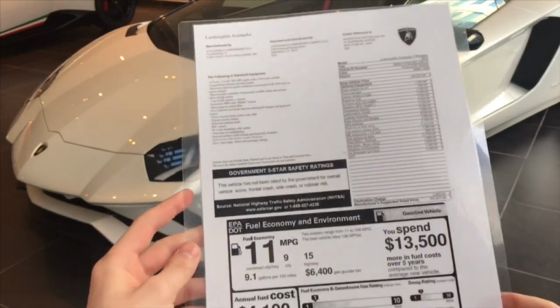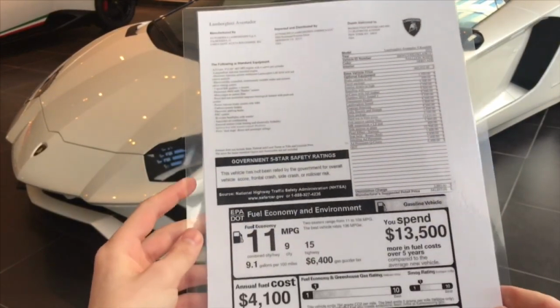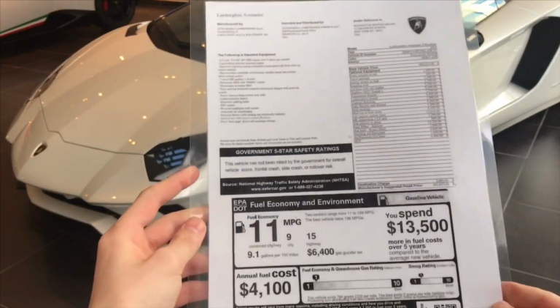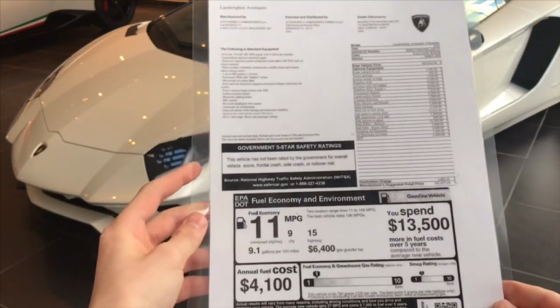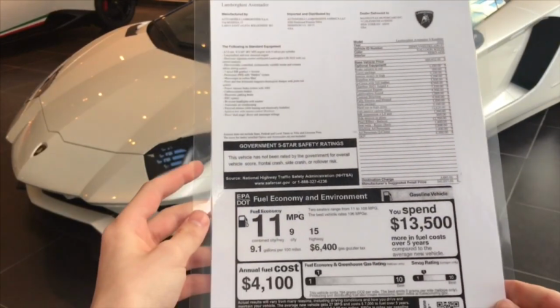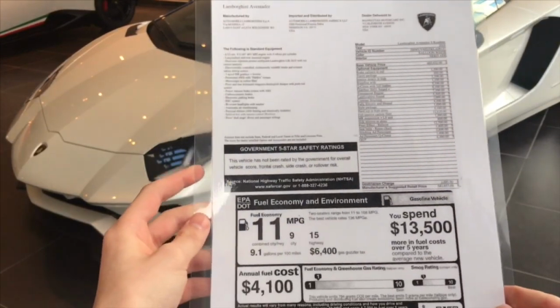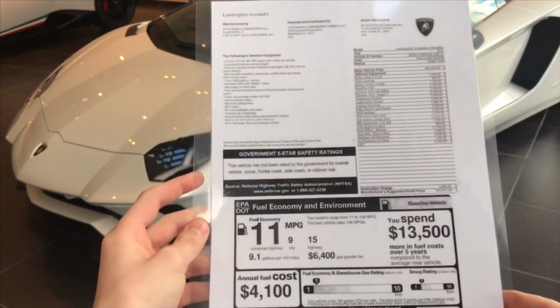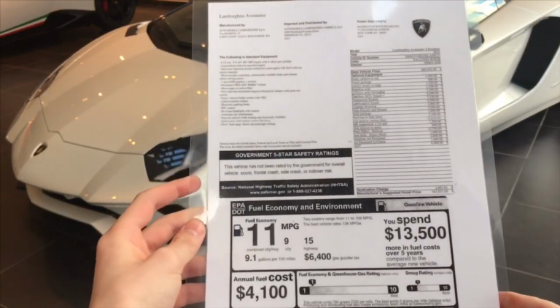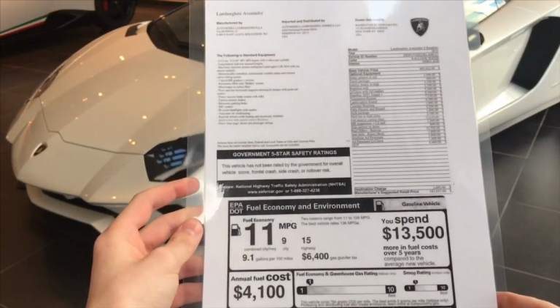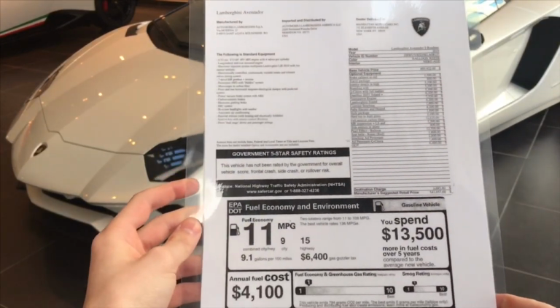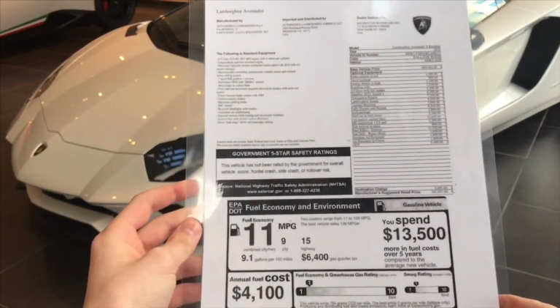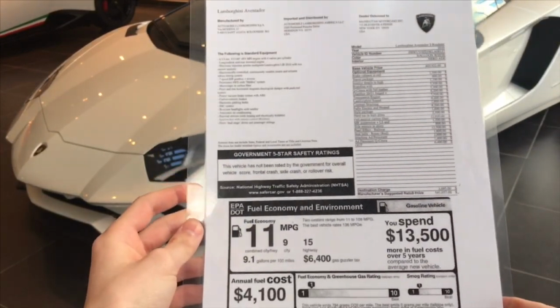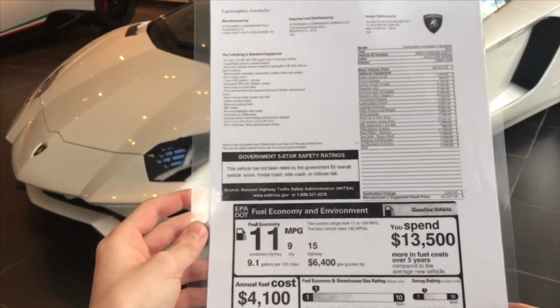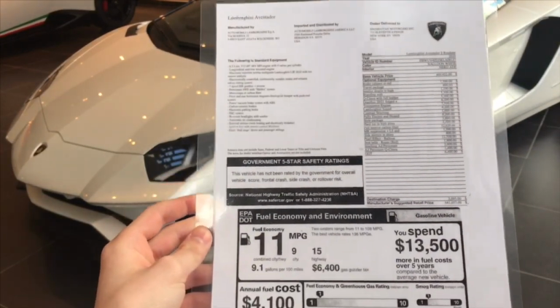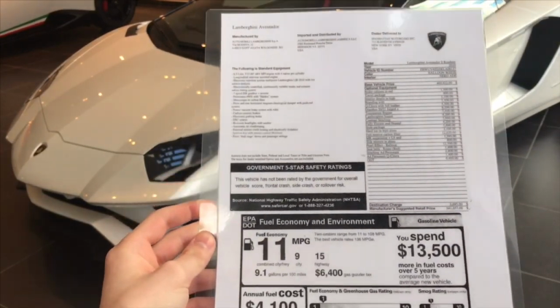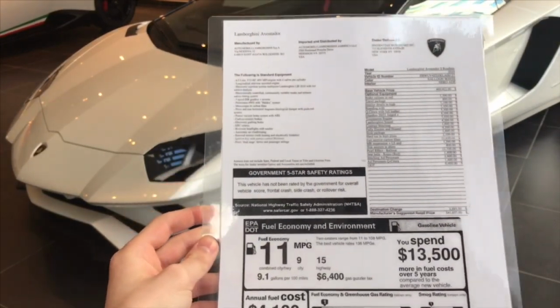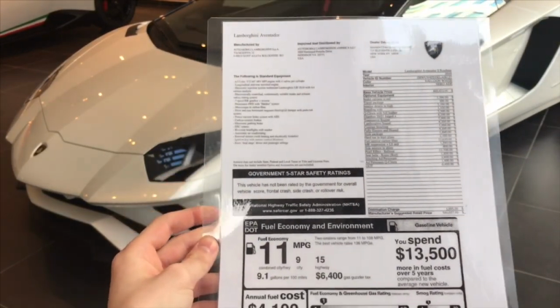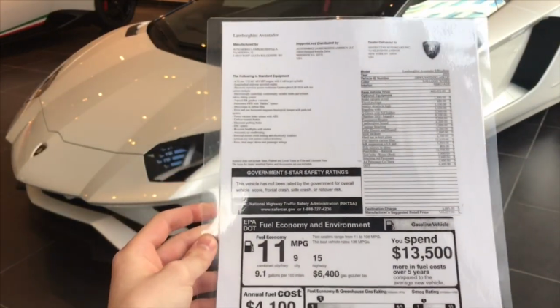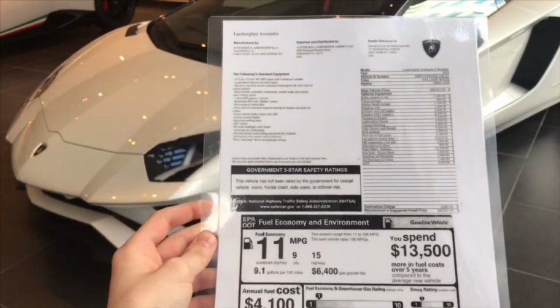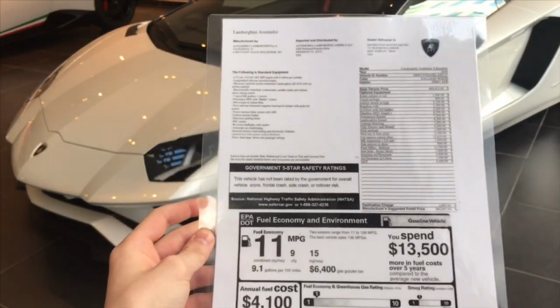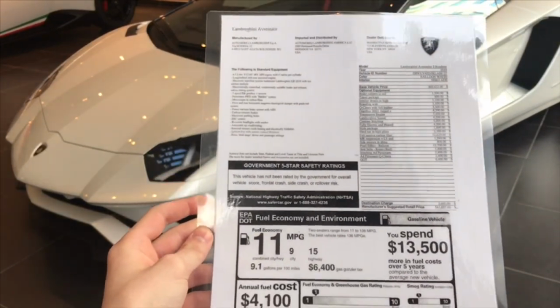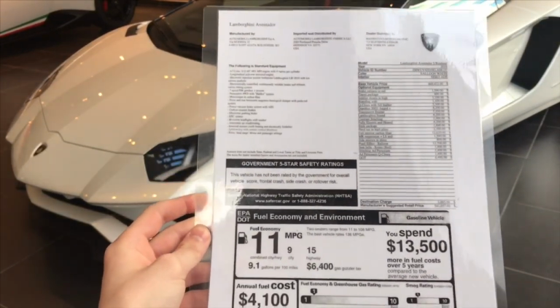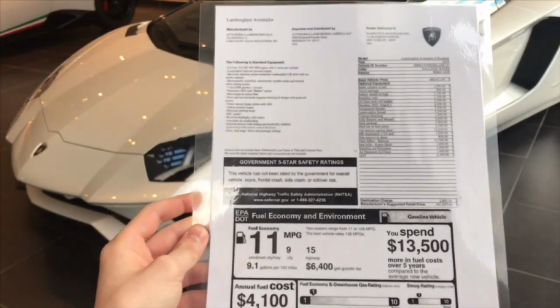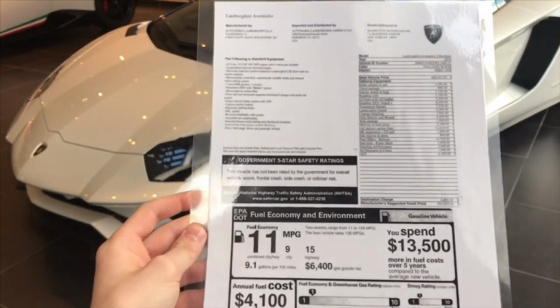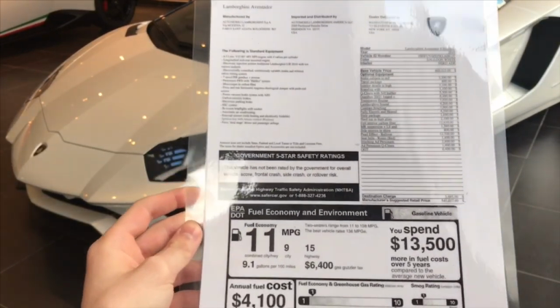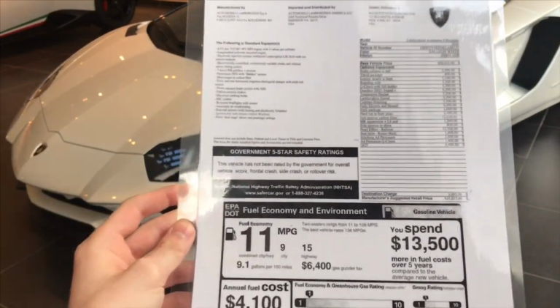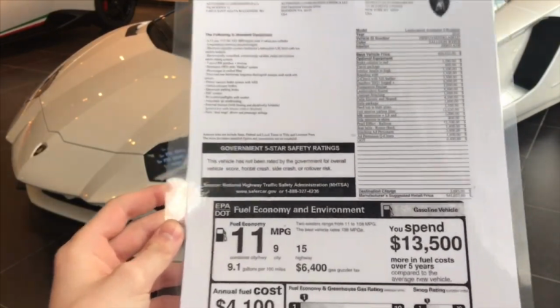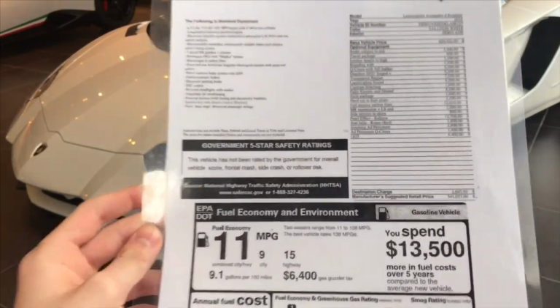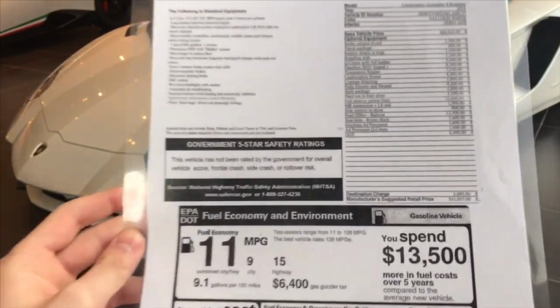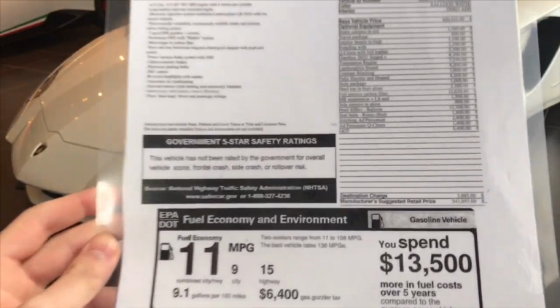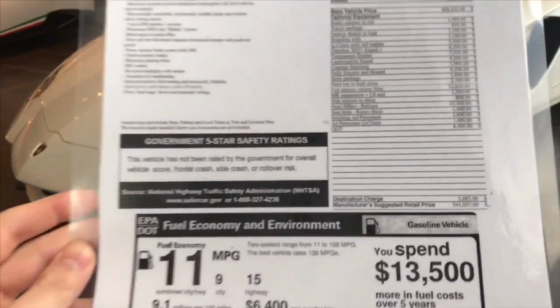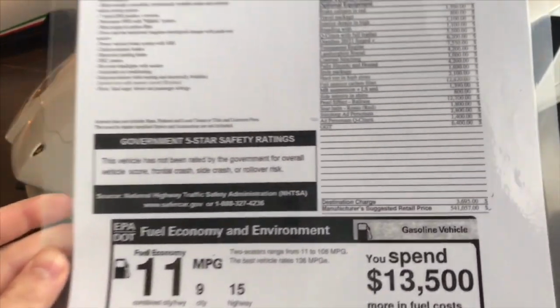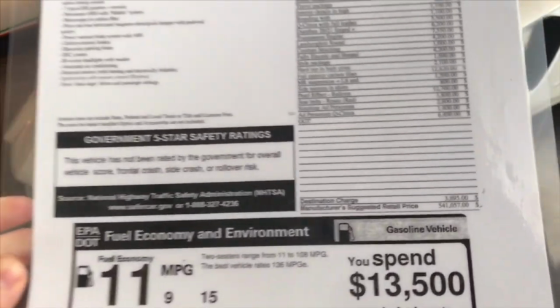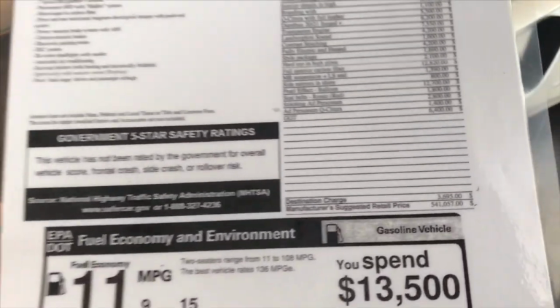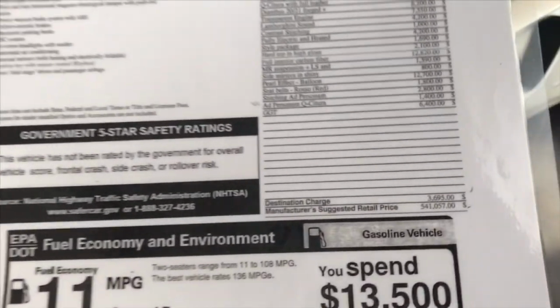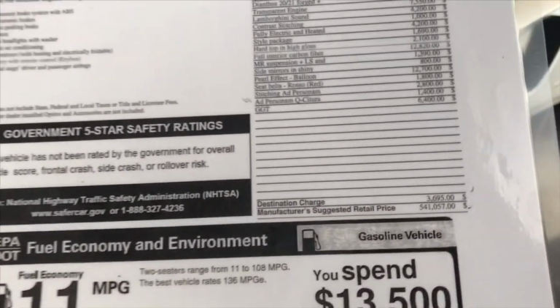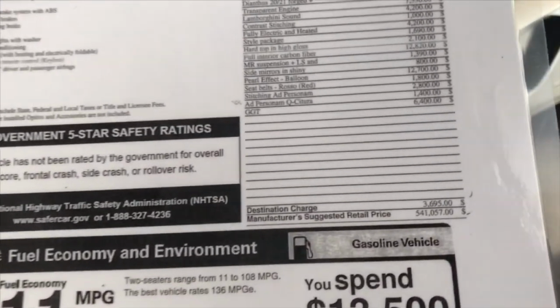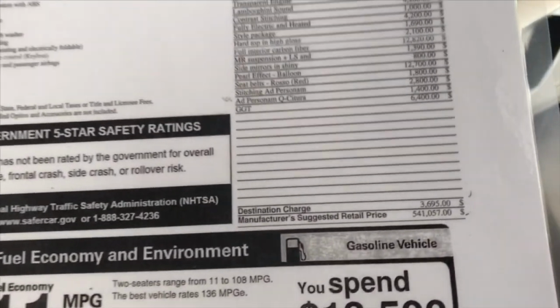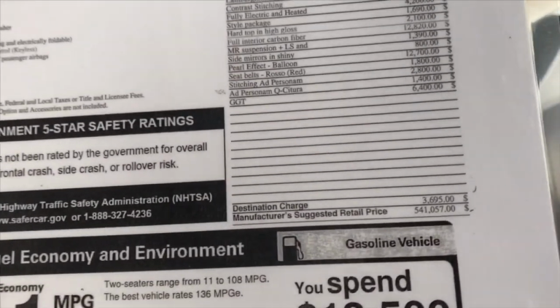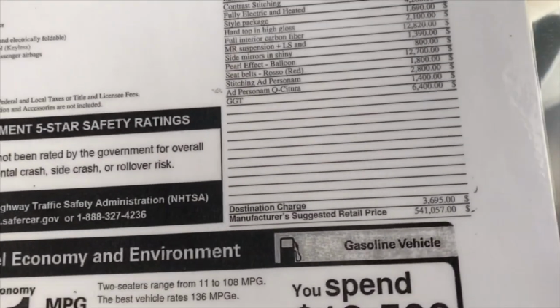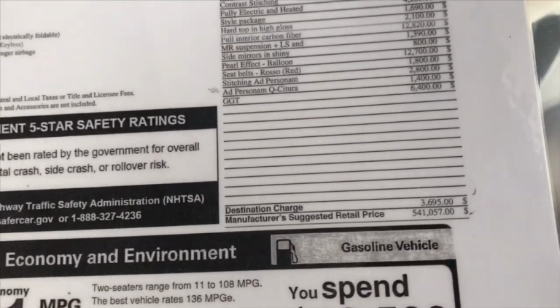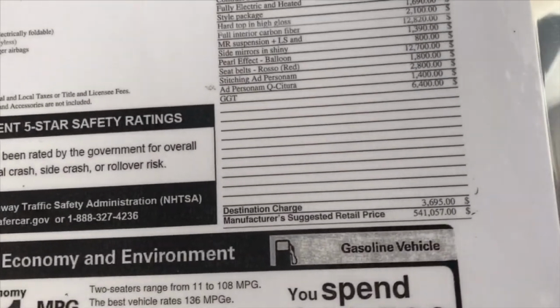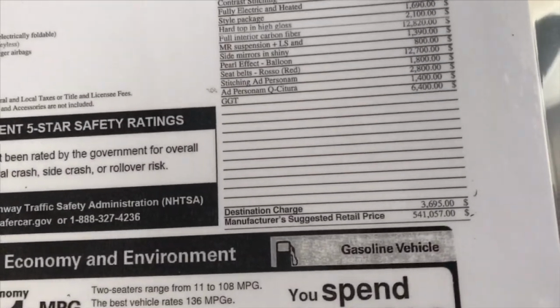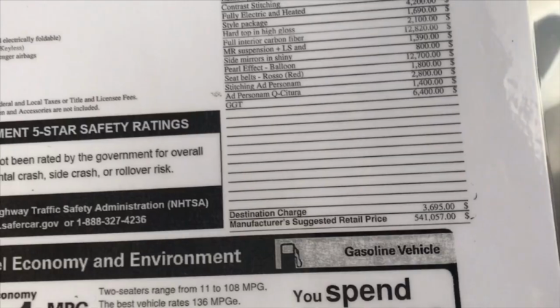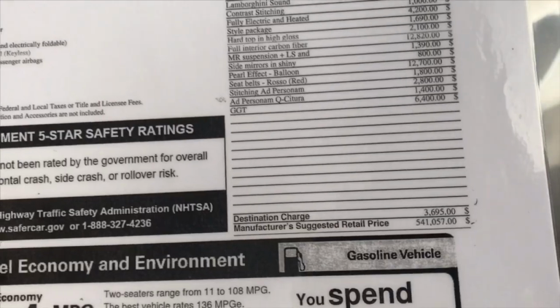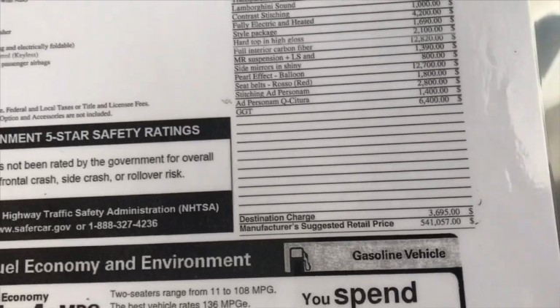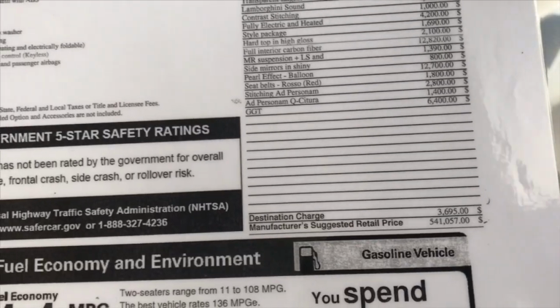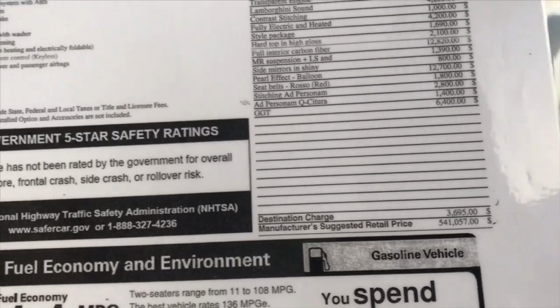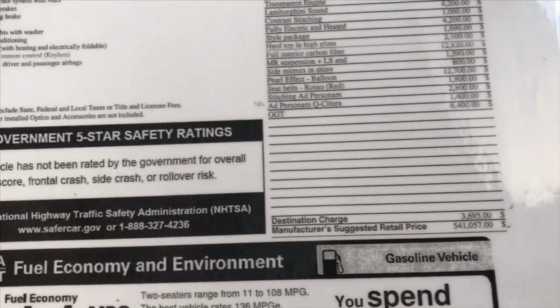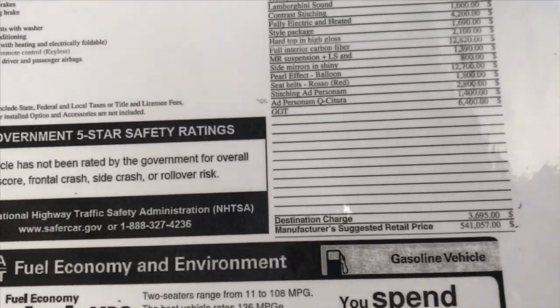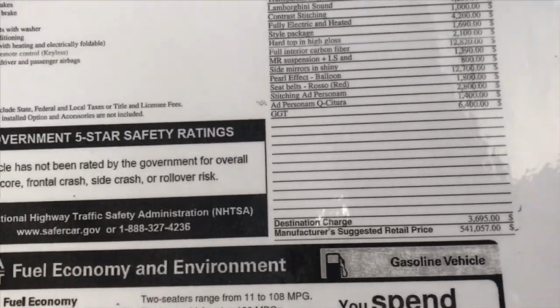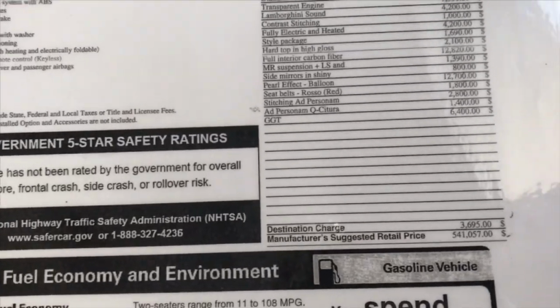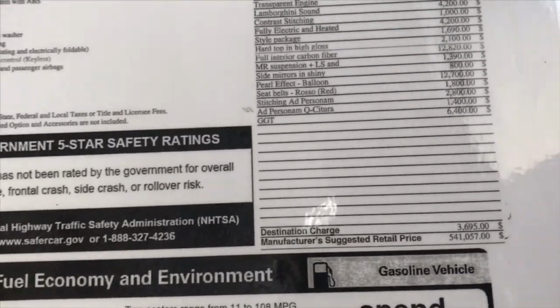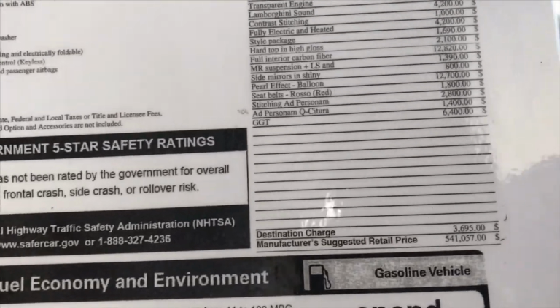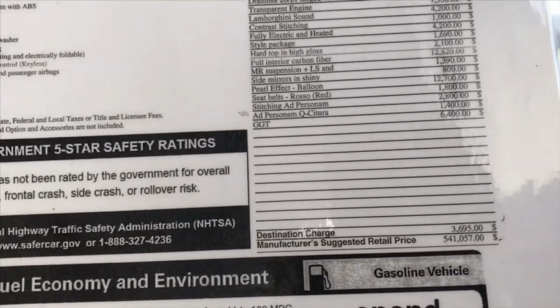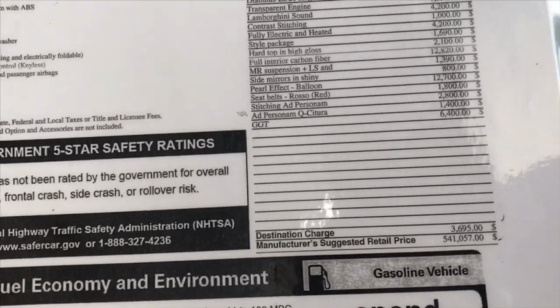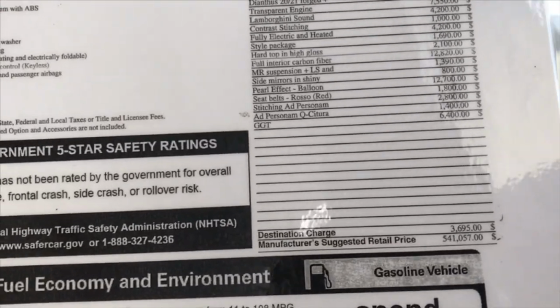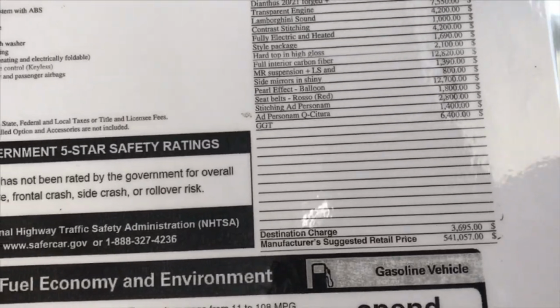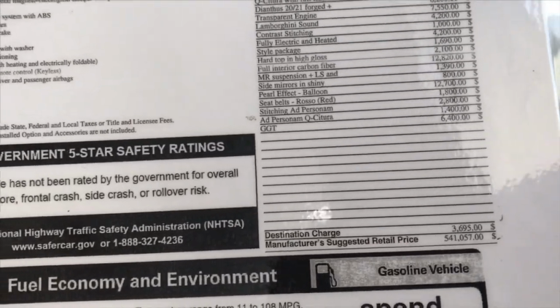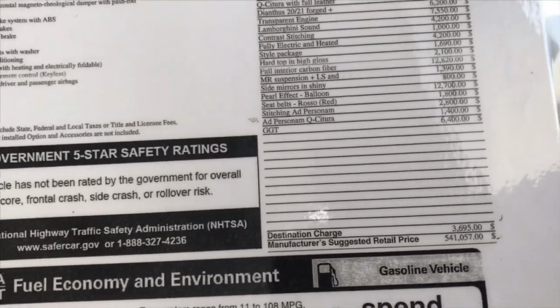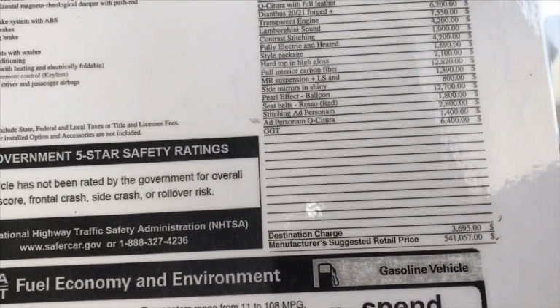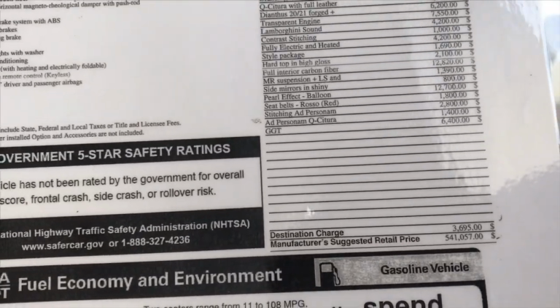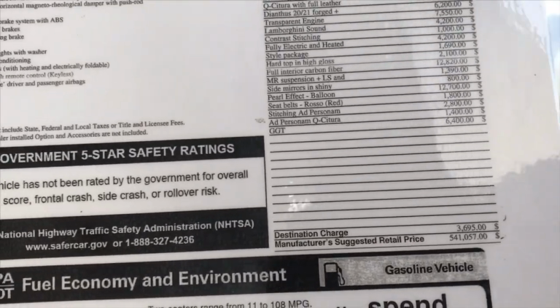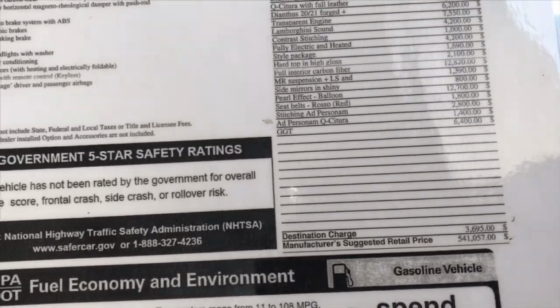So you can see here's the window sticker for the Aventador S Roadster. You can see the full price is $541,057.